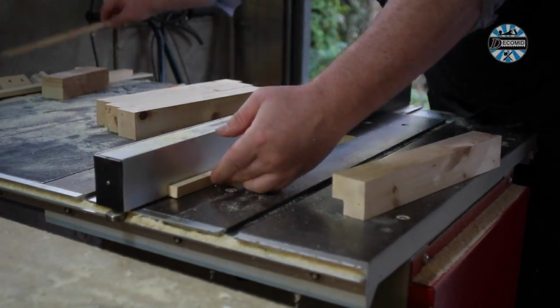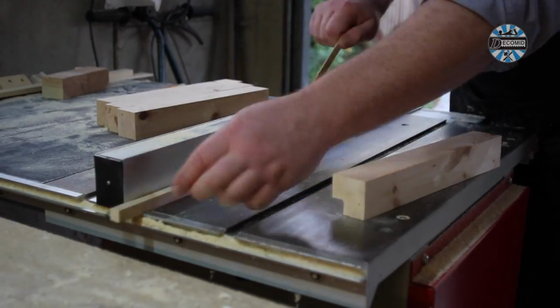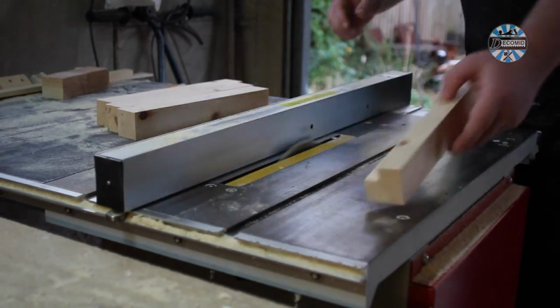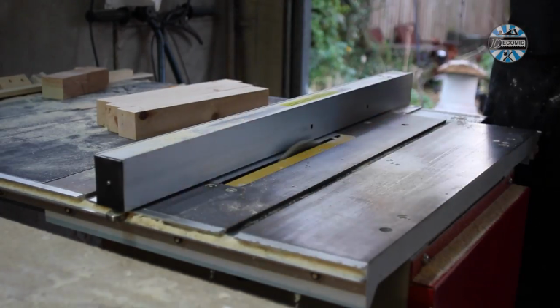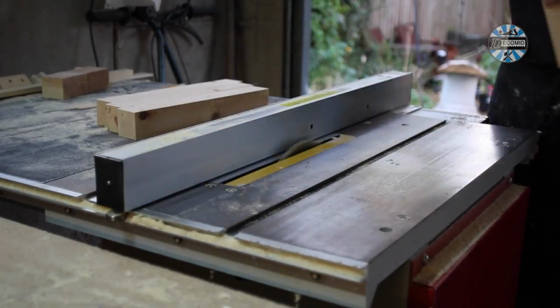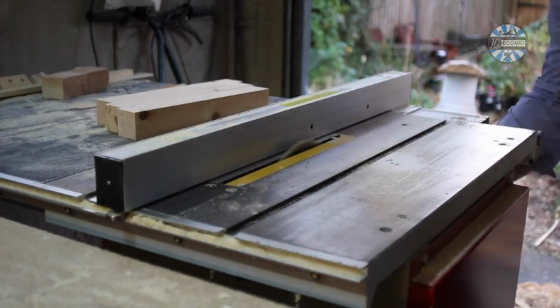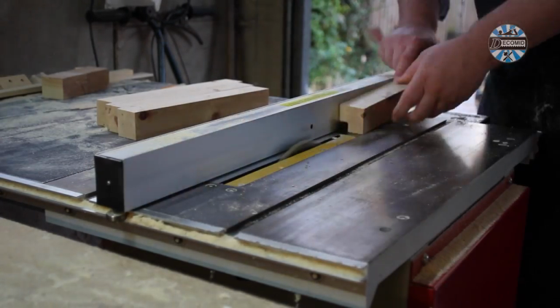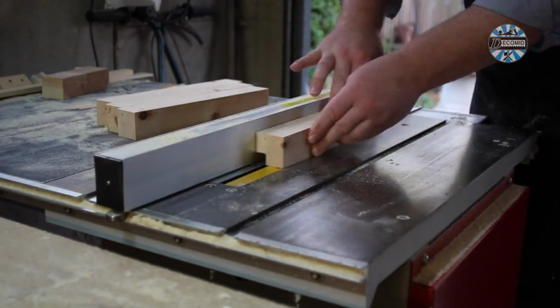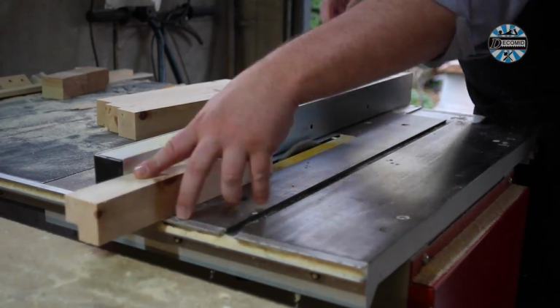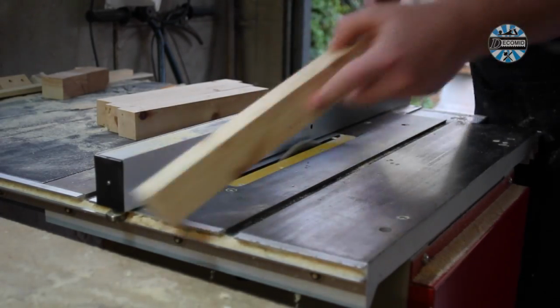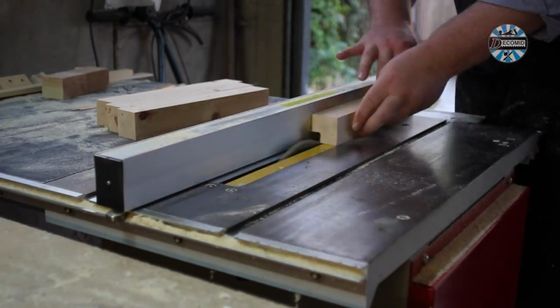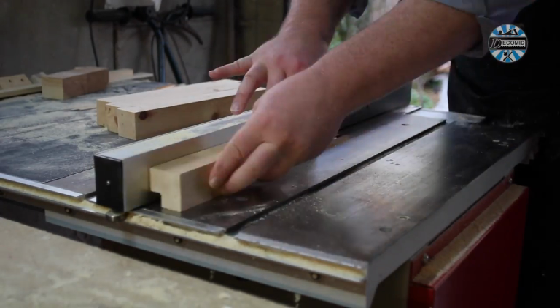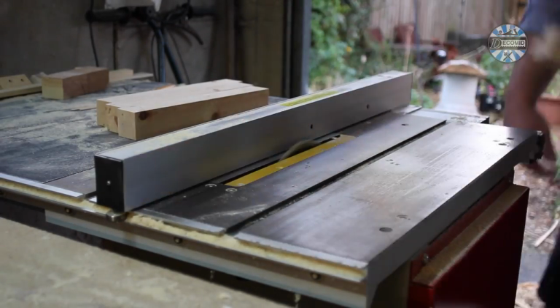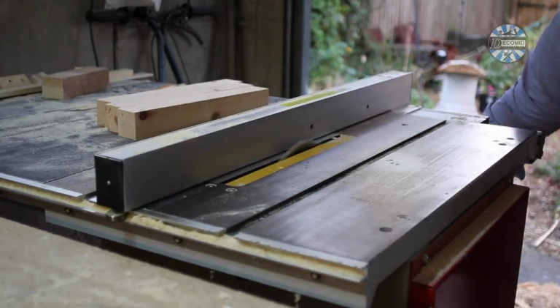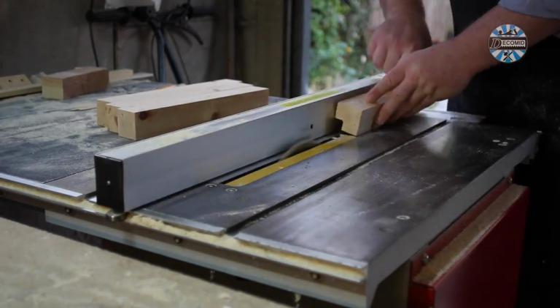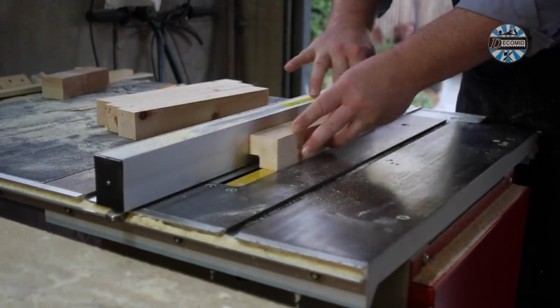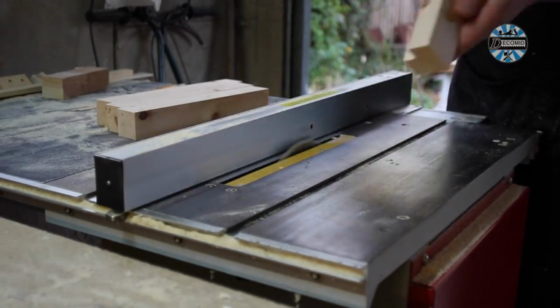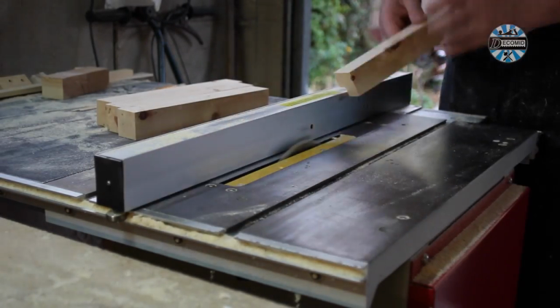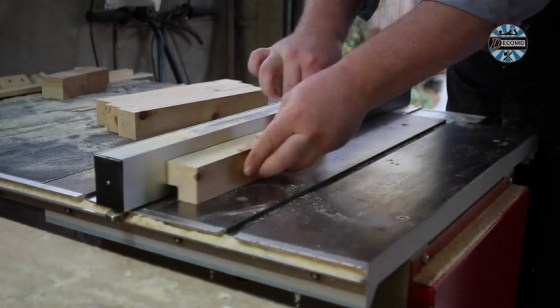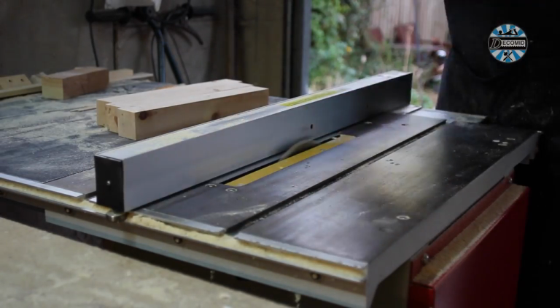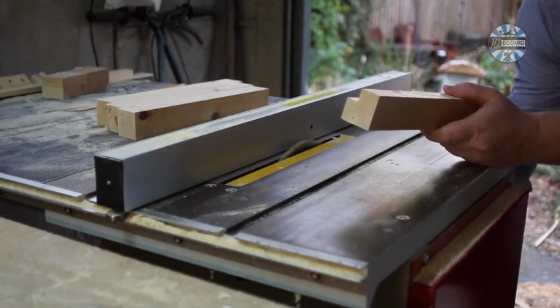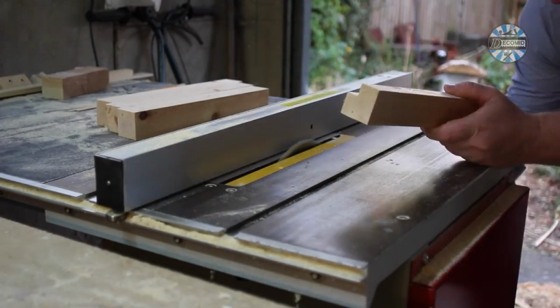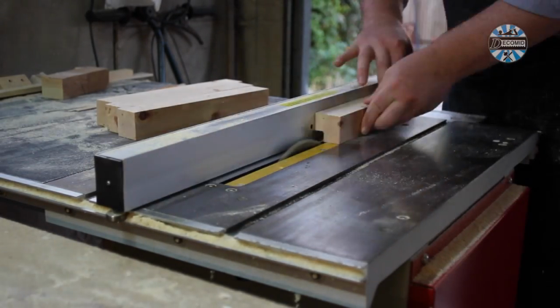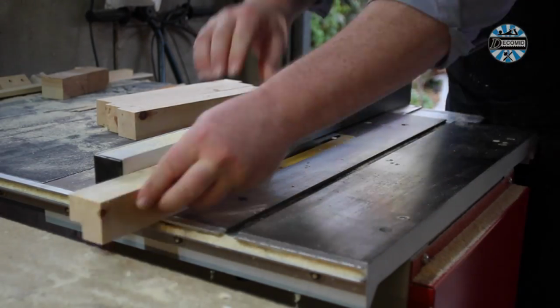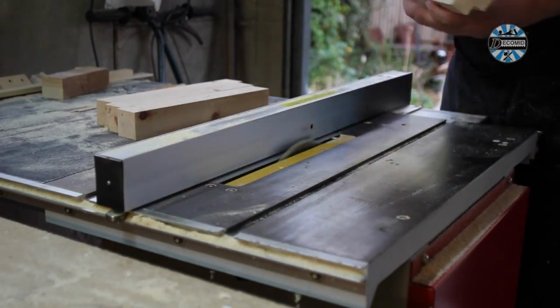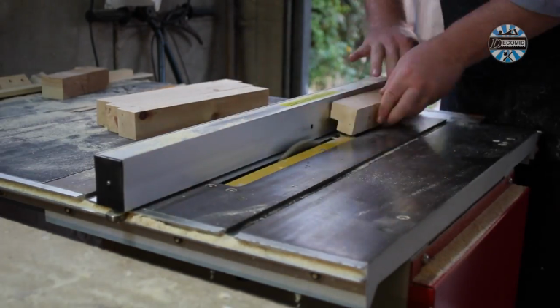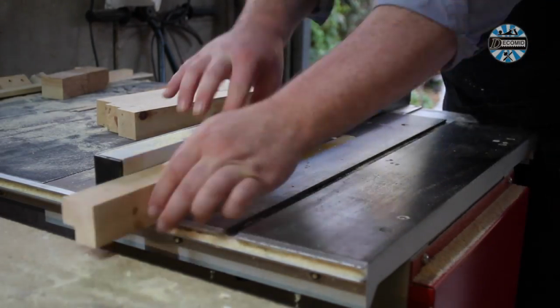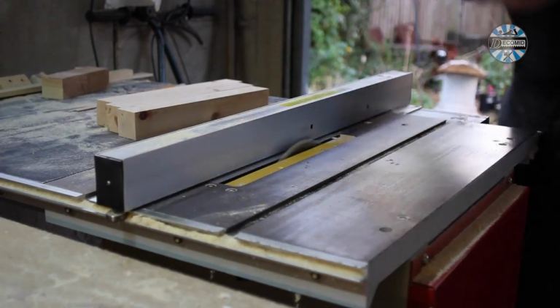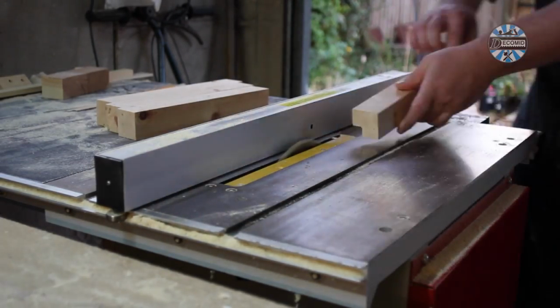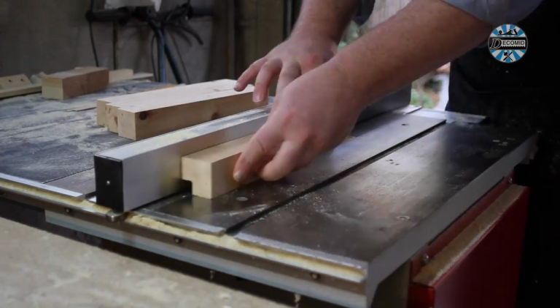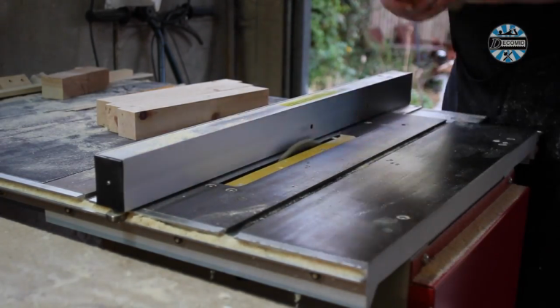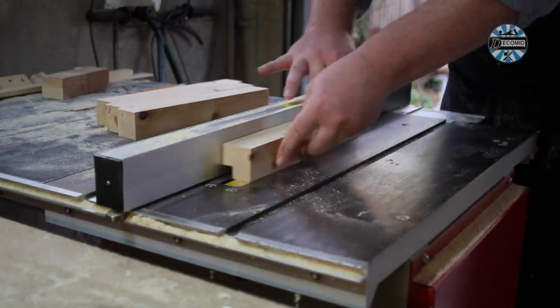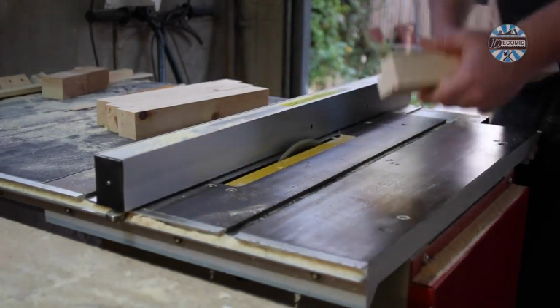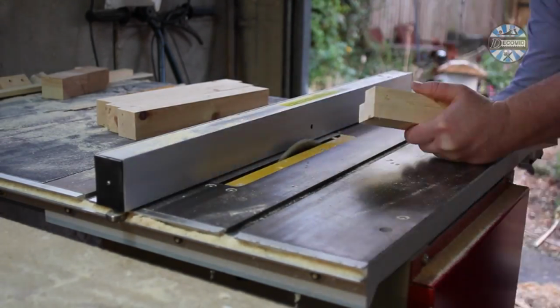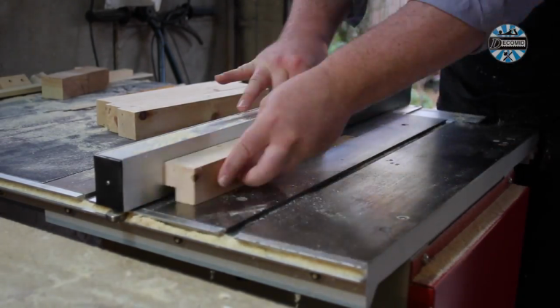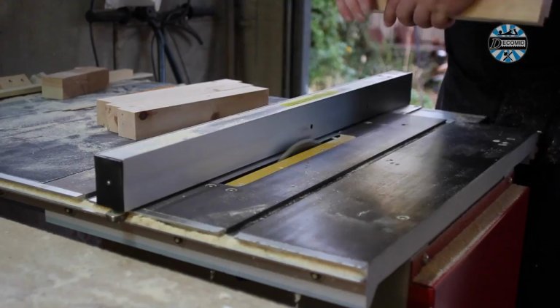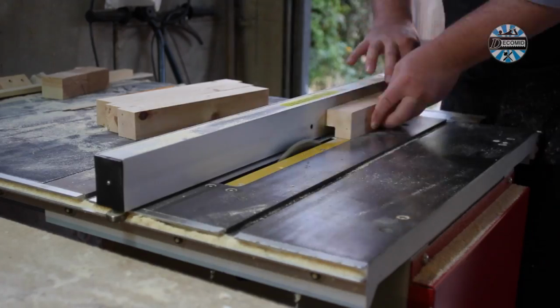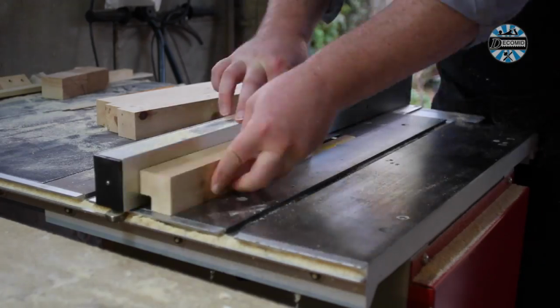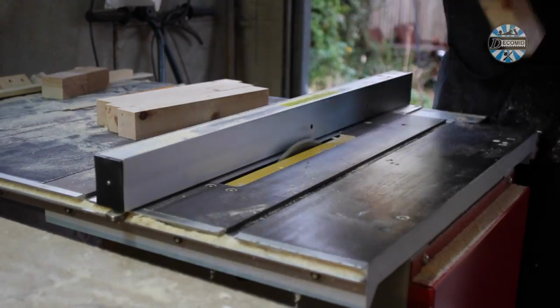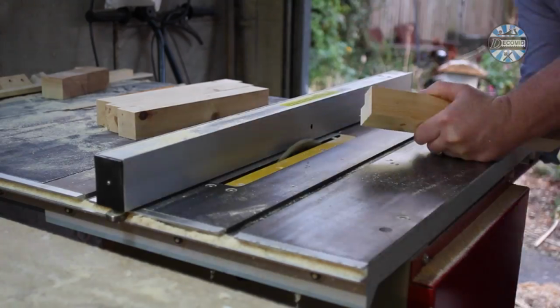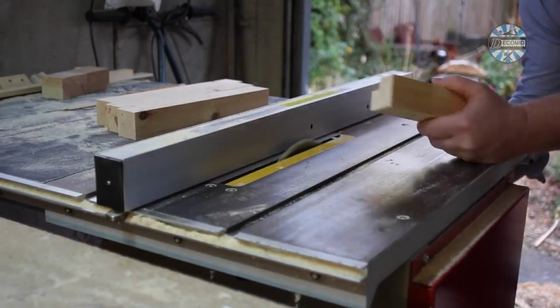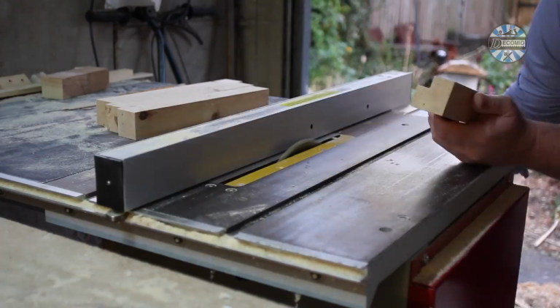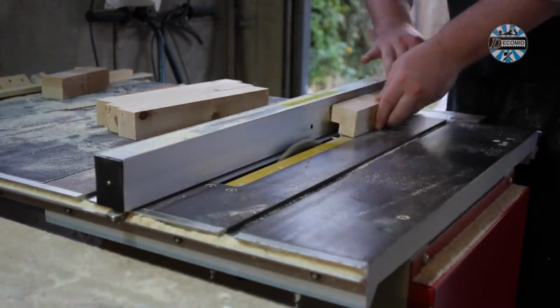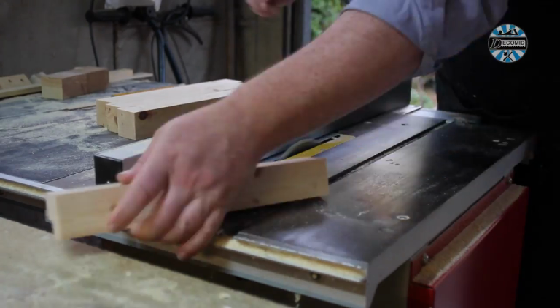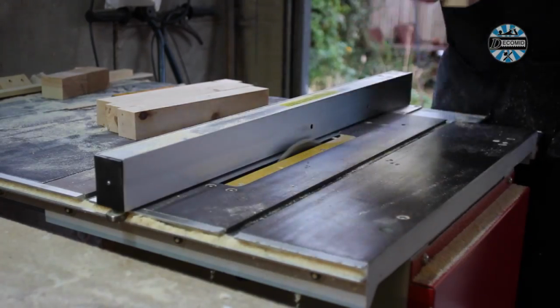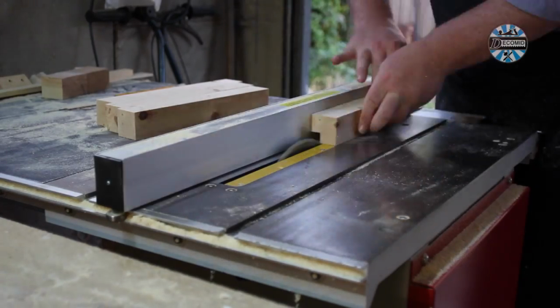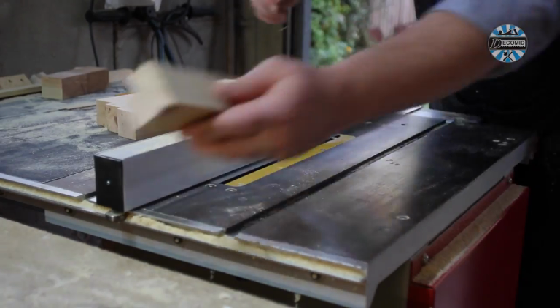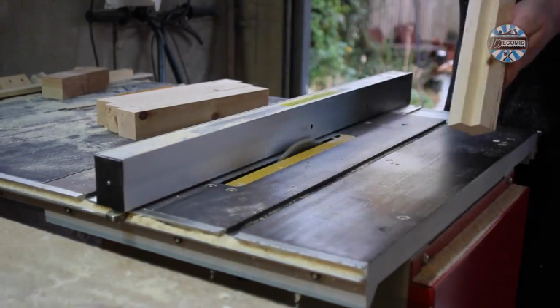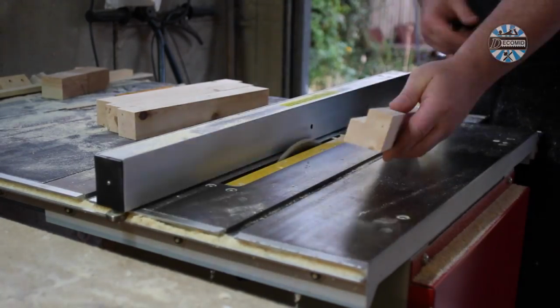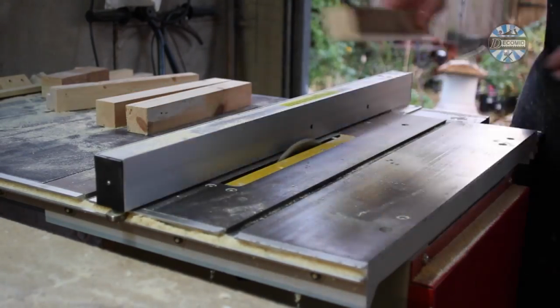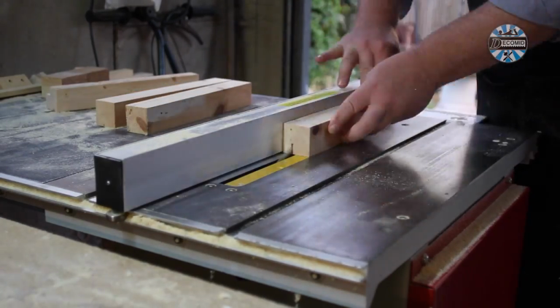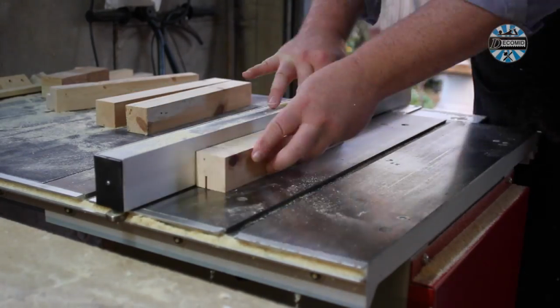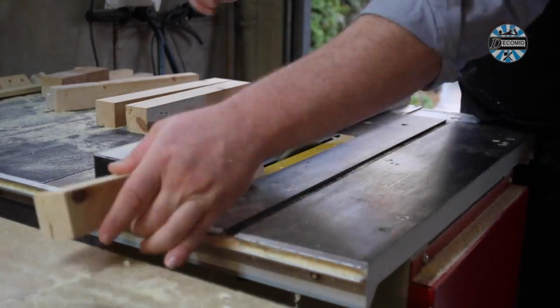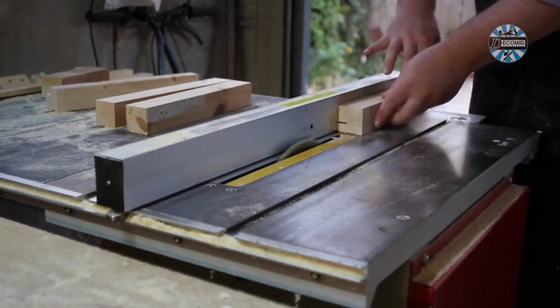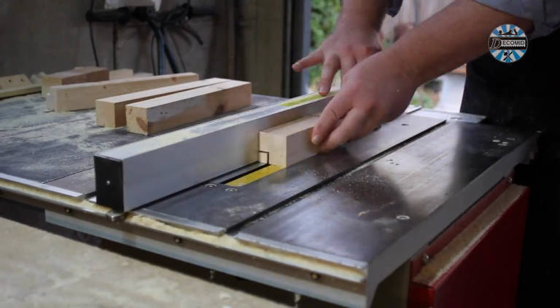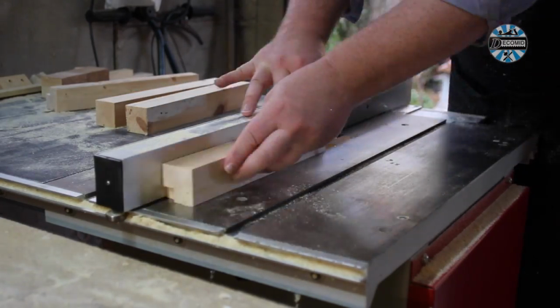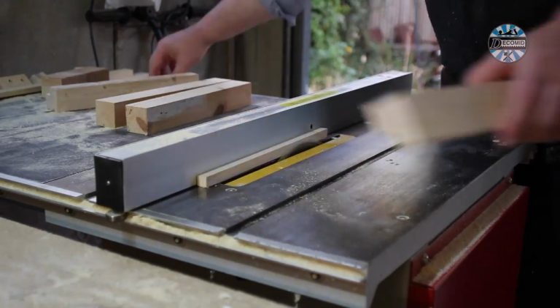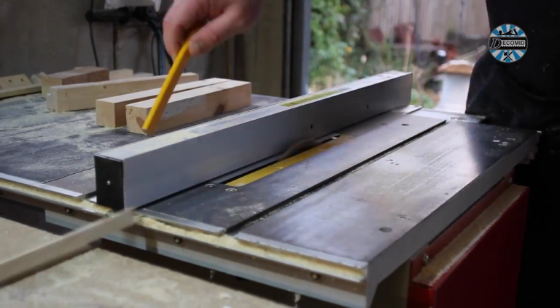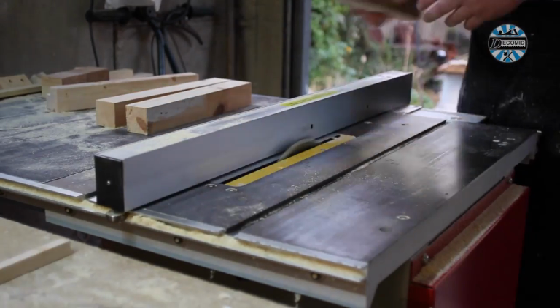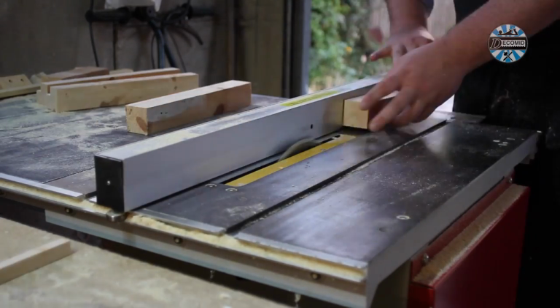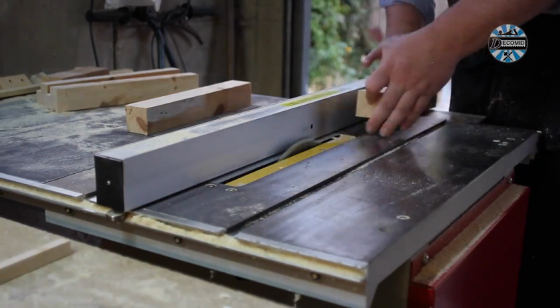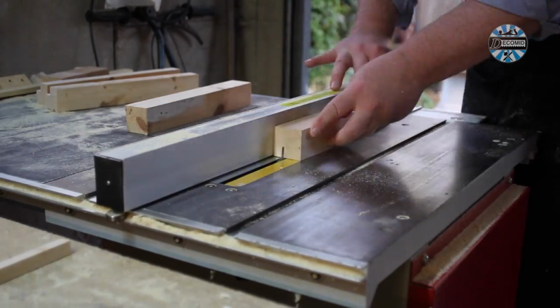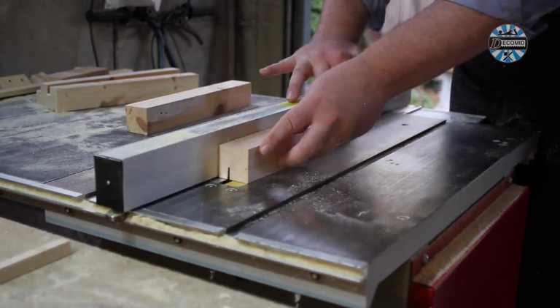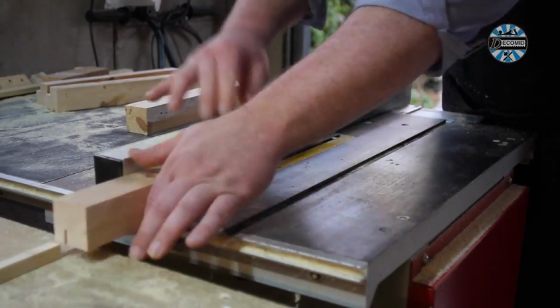The legs needed shaping. I crept up on the best blade height before cutting each leg into an L-shaped profile.